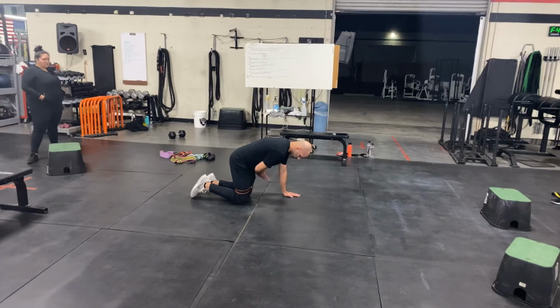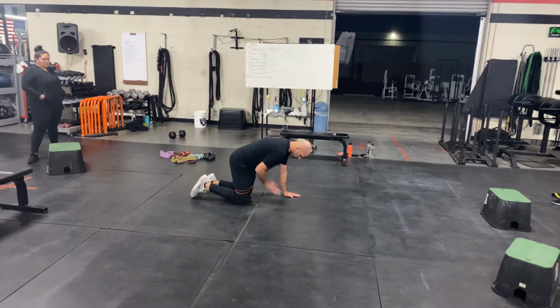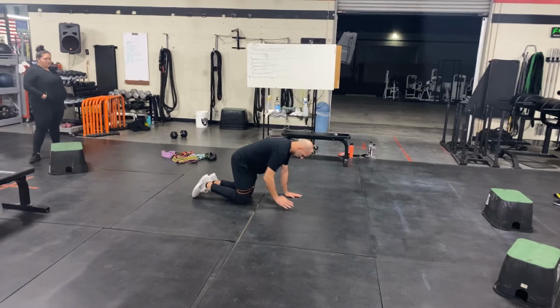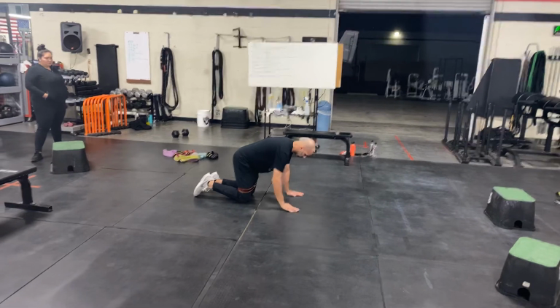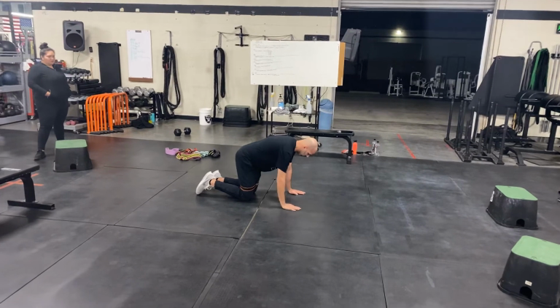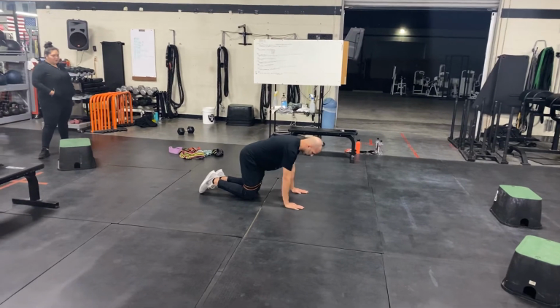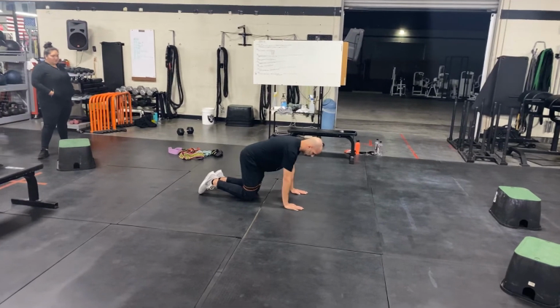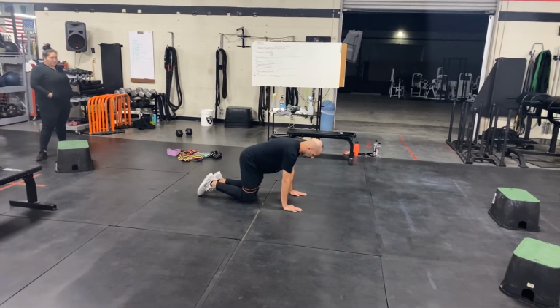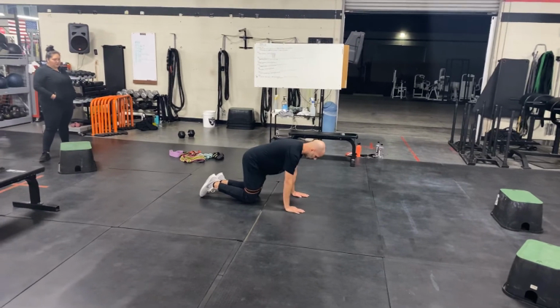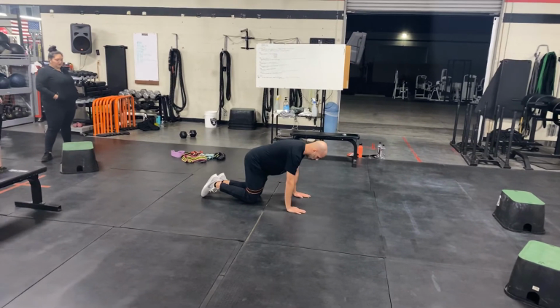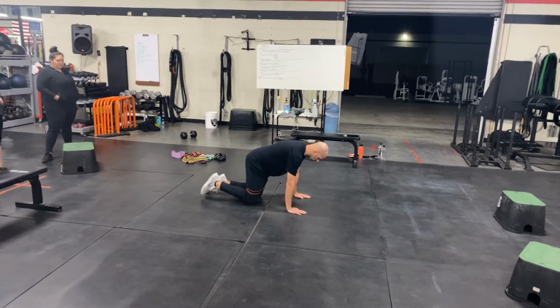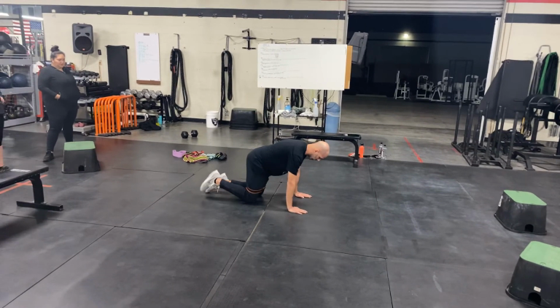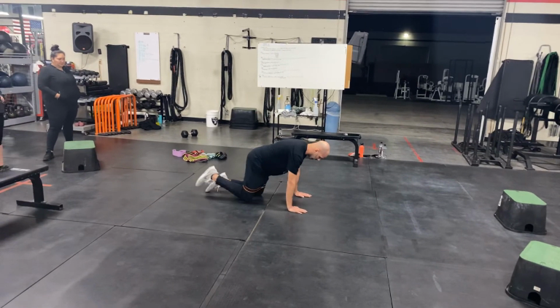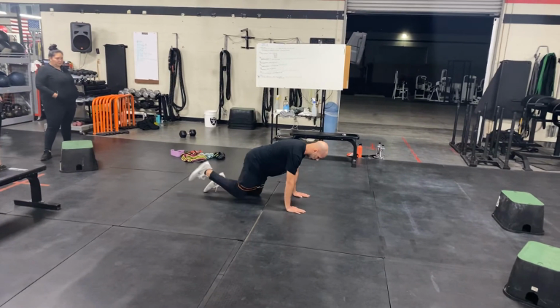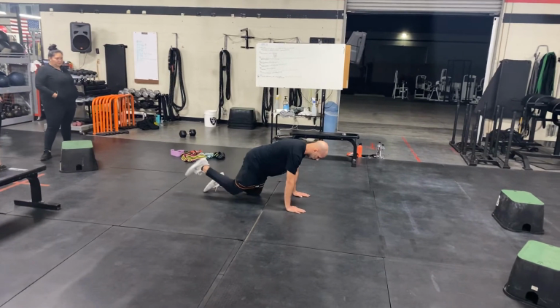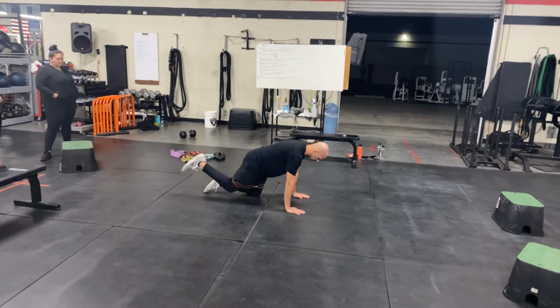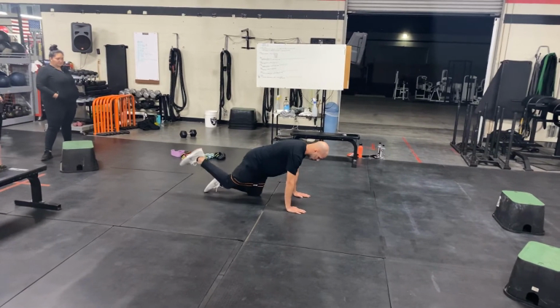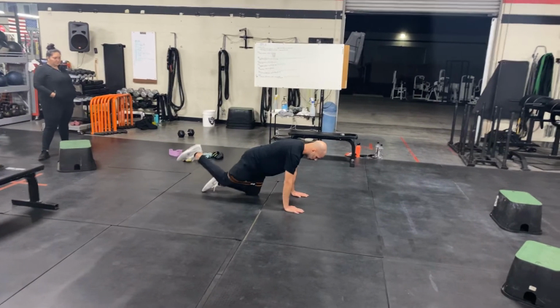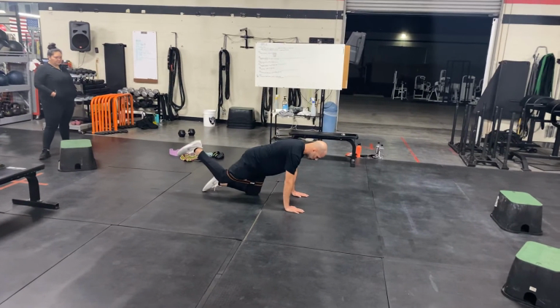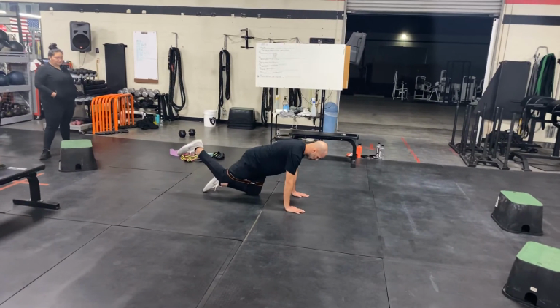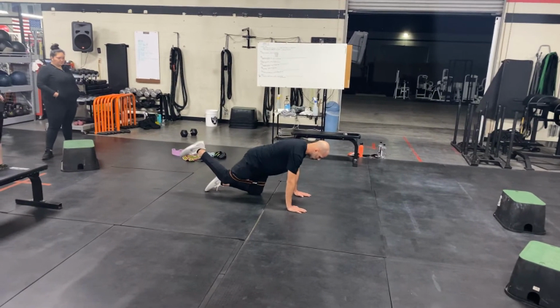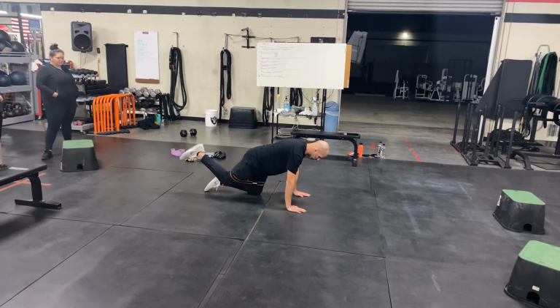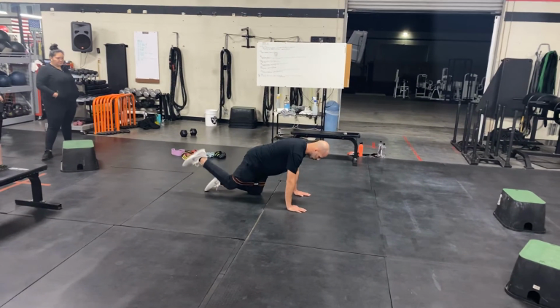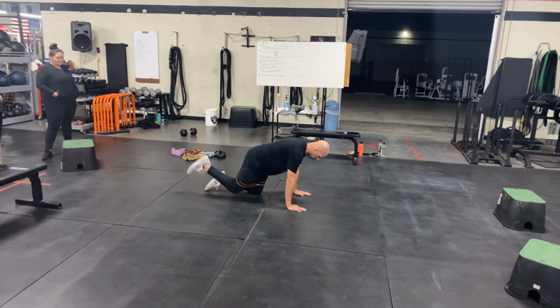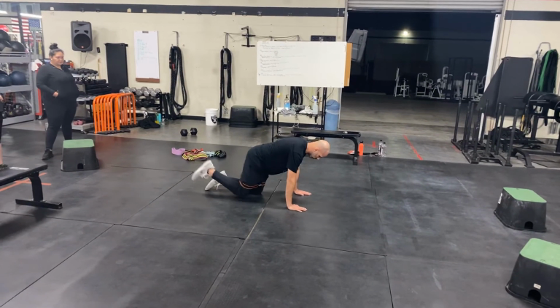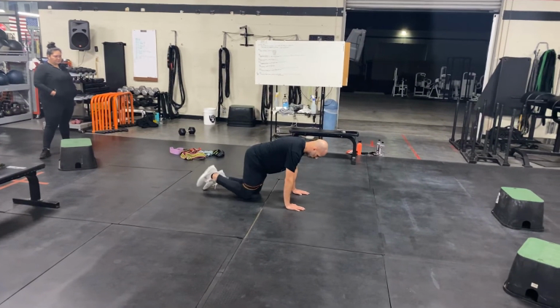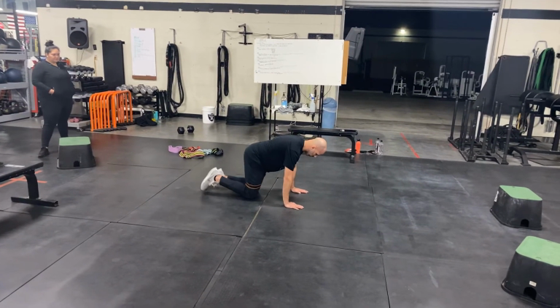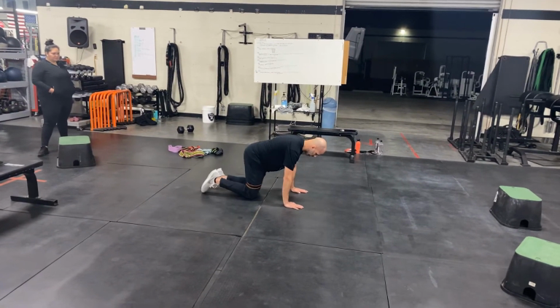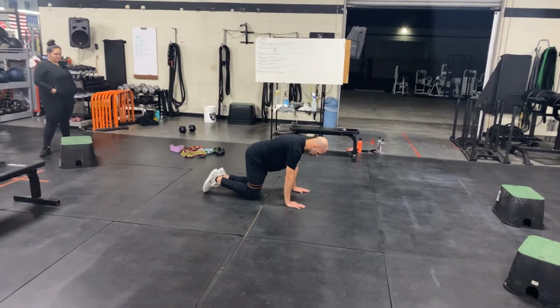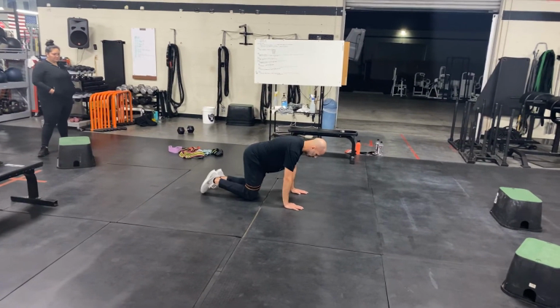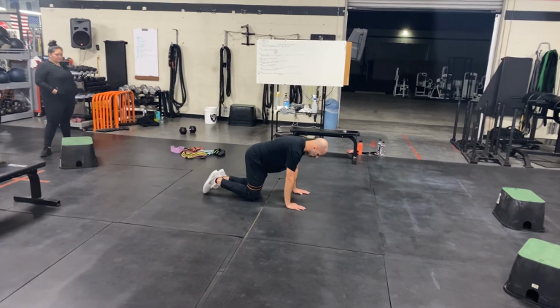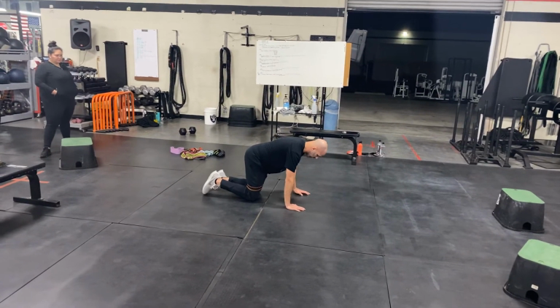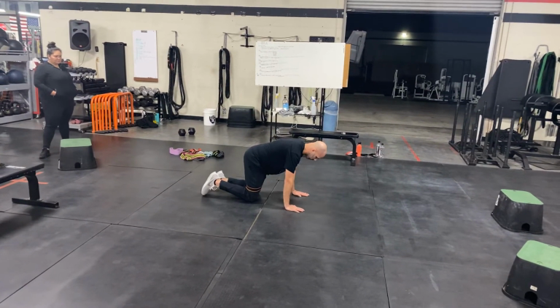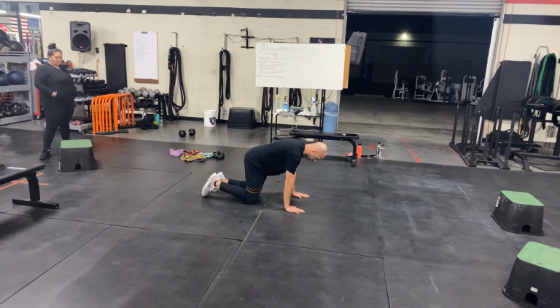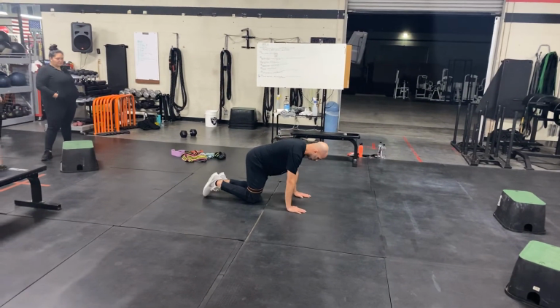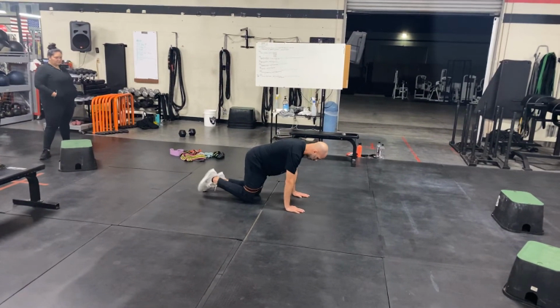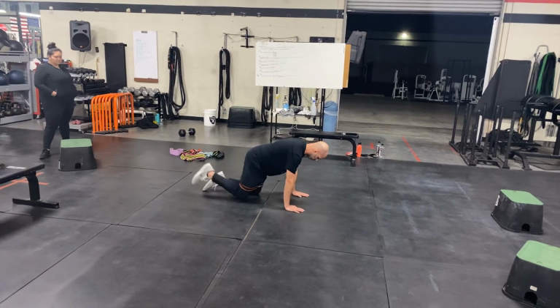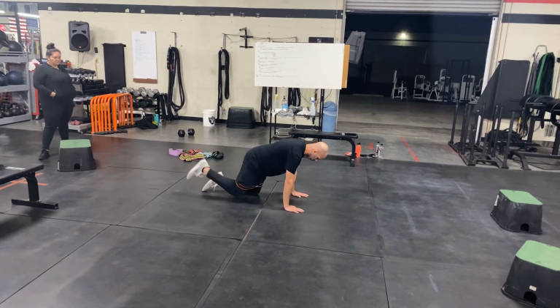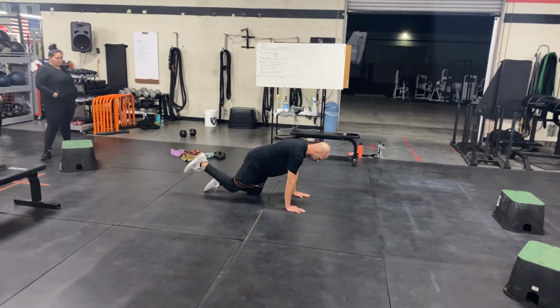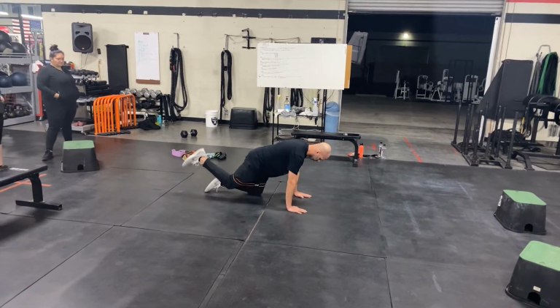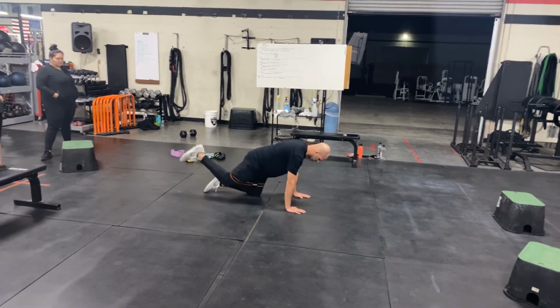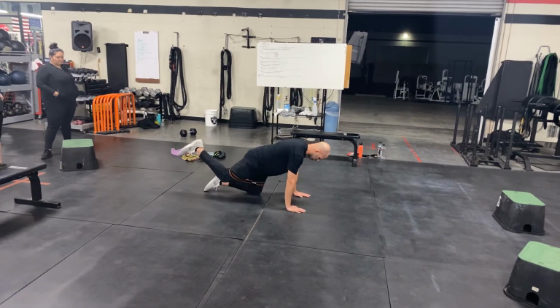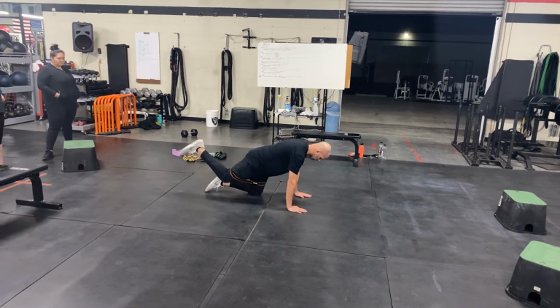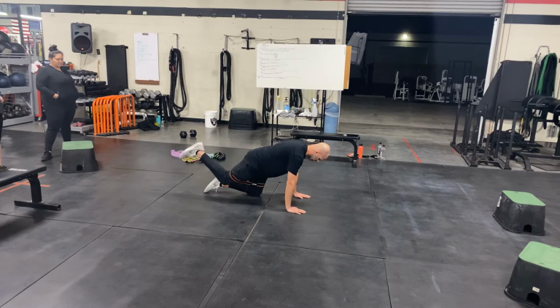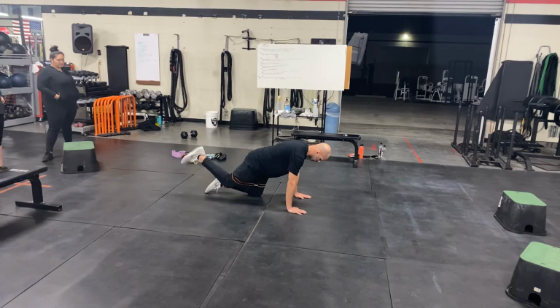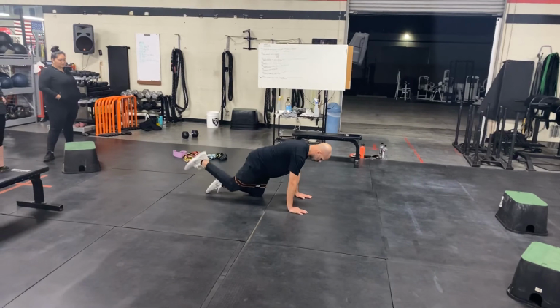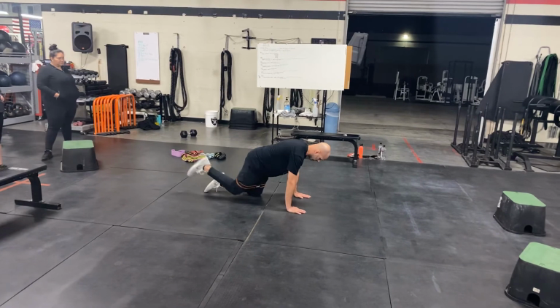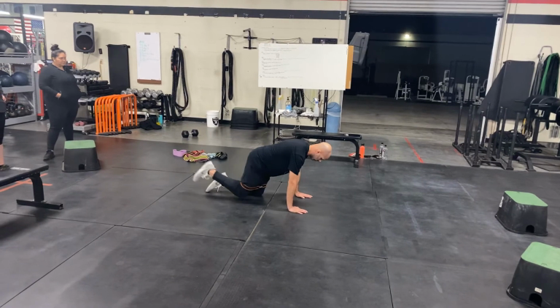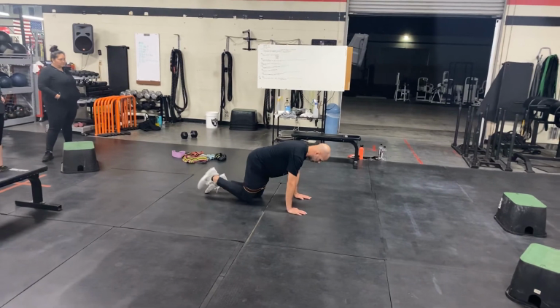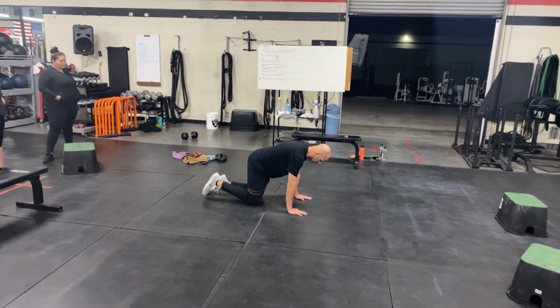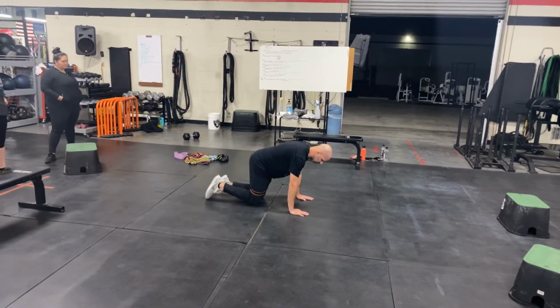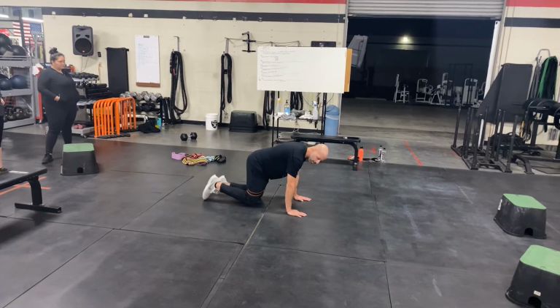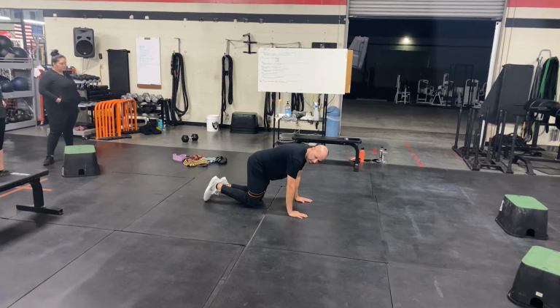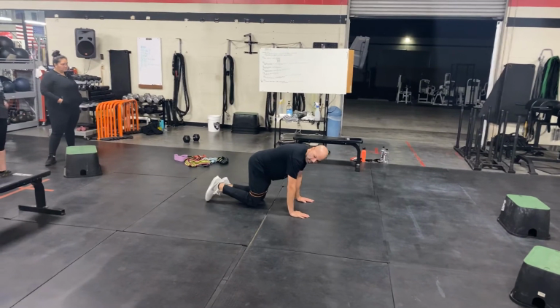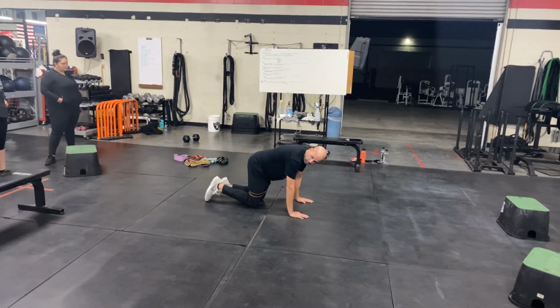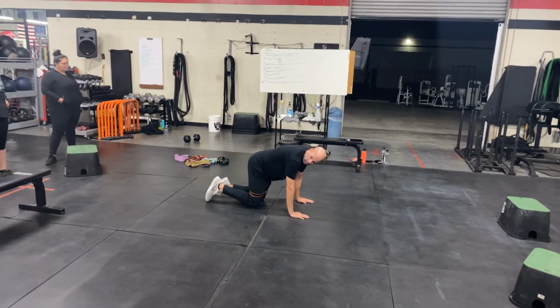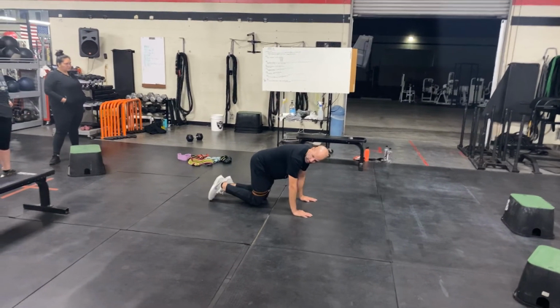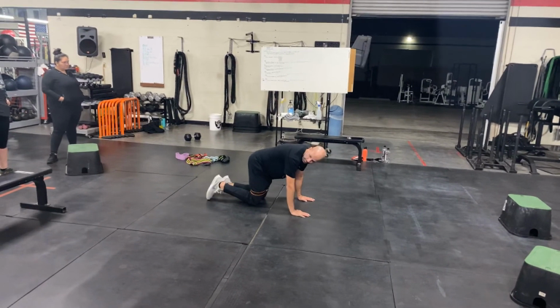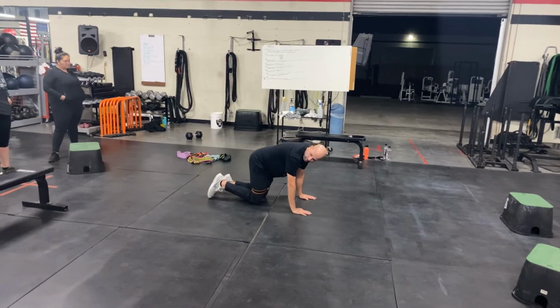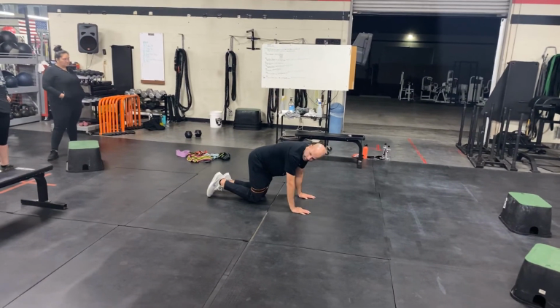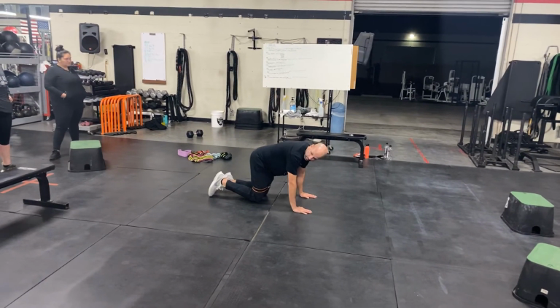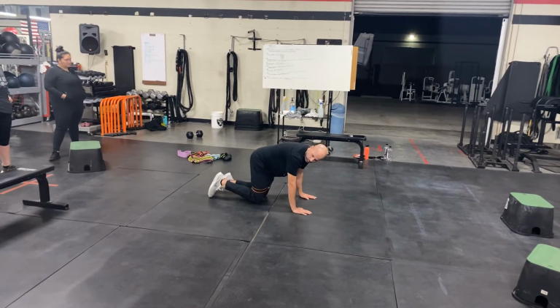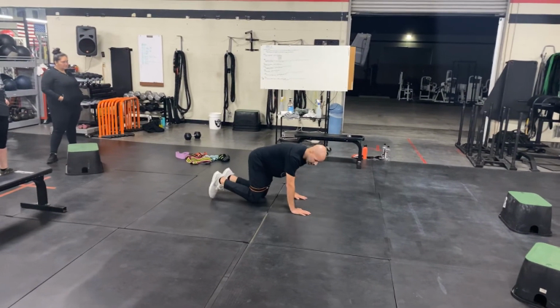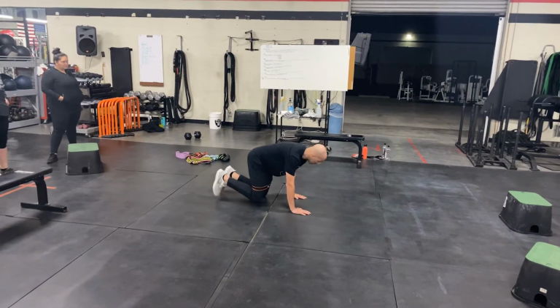Your hips face the ground the whole time, knees are underneath your hips, your hands are underneath your shoulders. Keep your stomach tight the whole time. Okay, good tip.